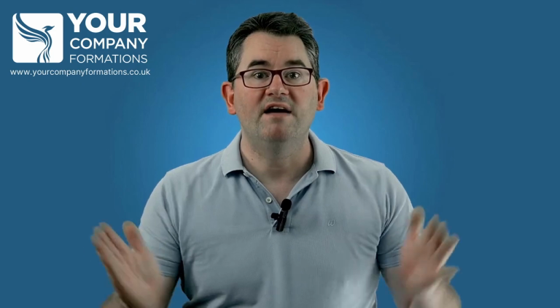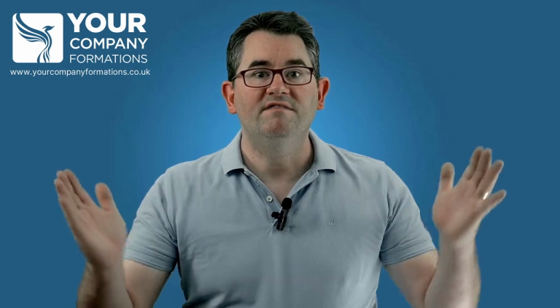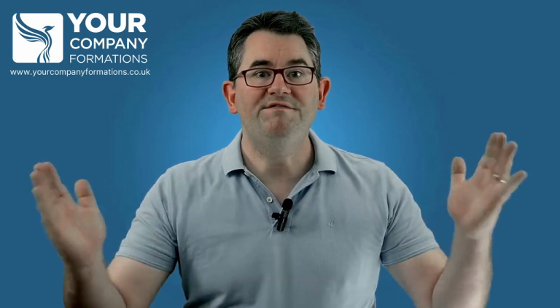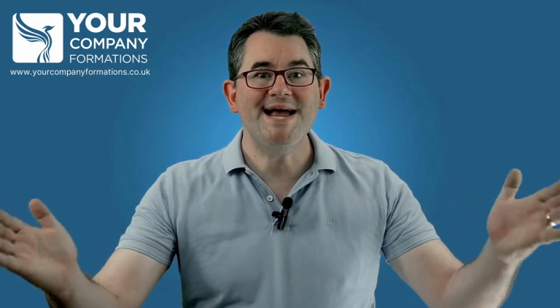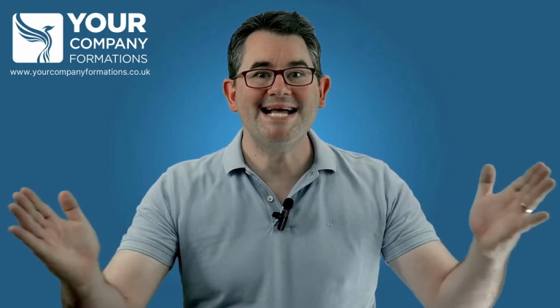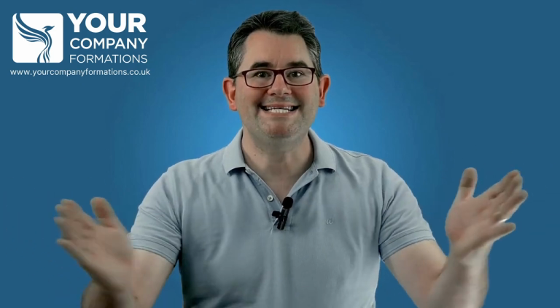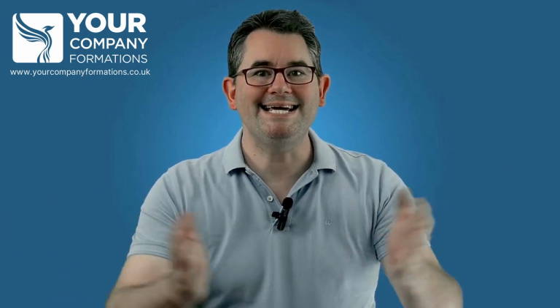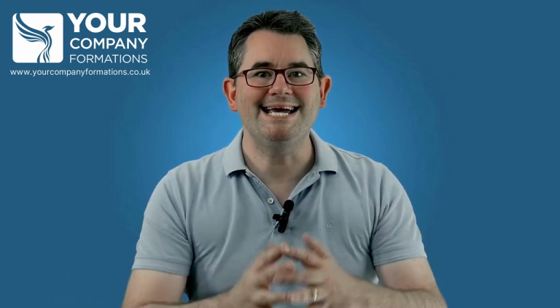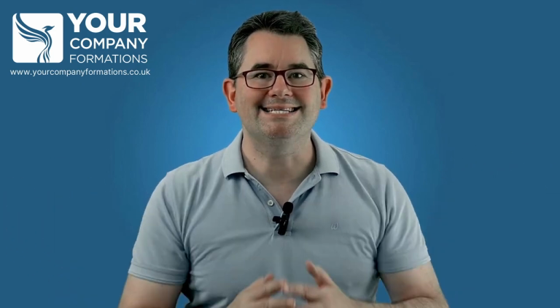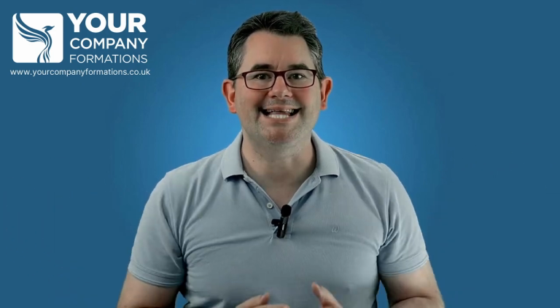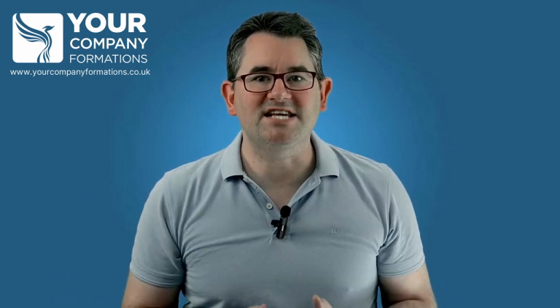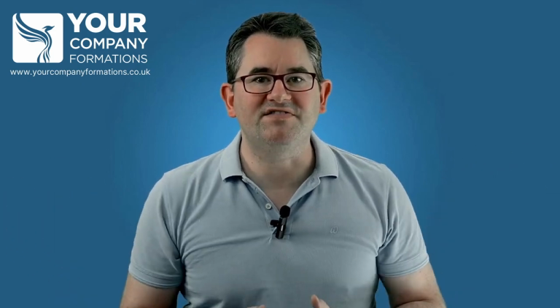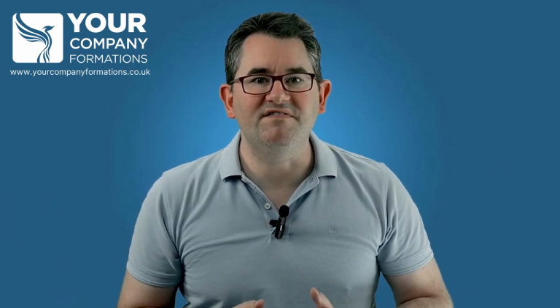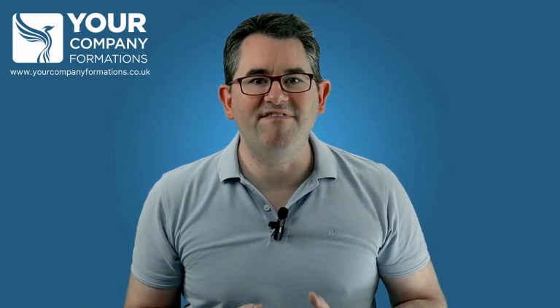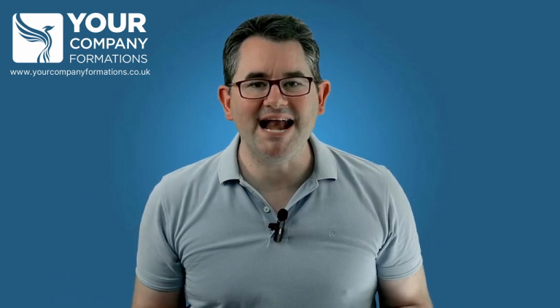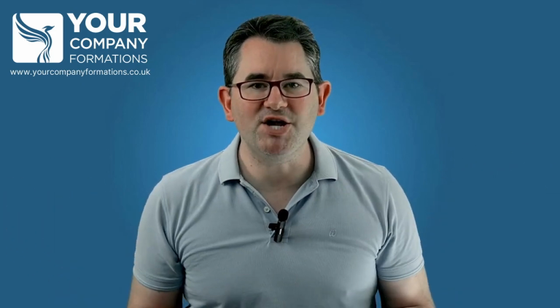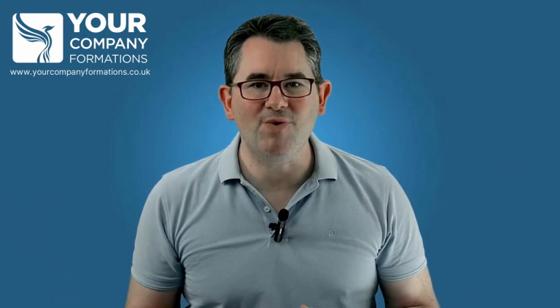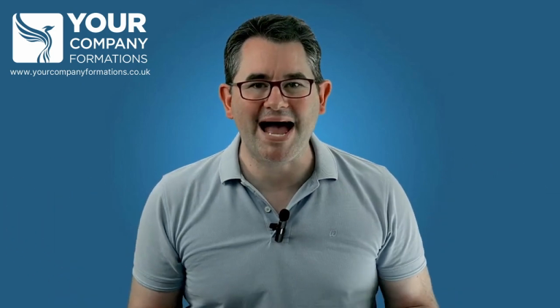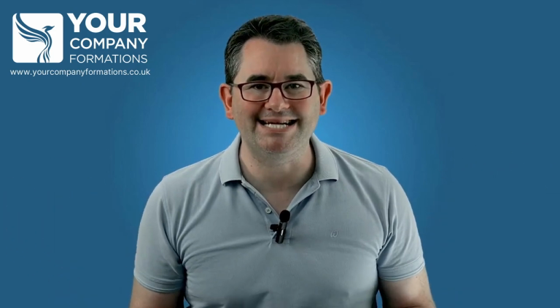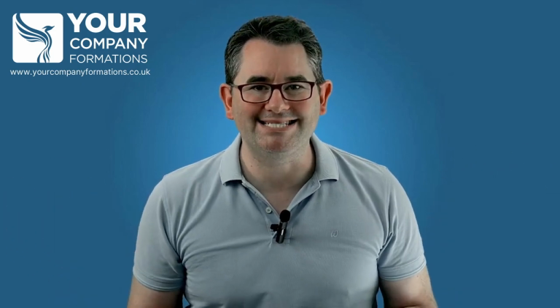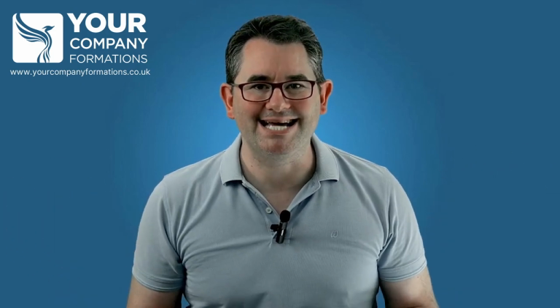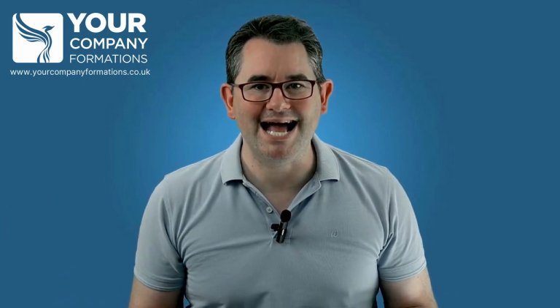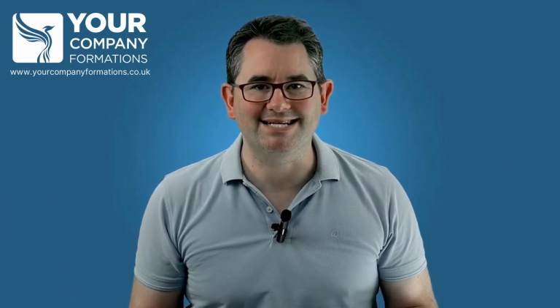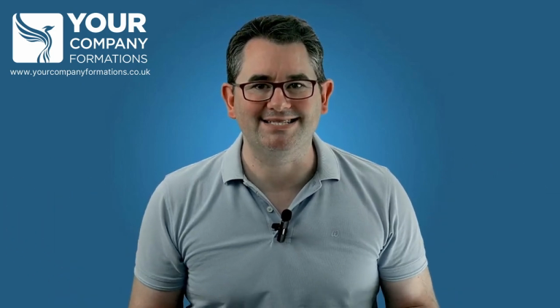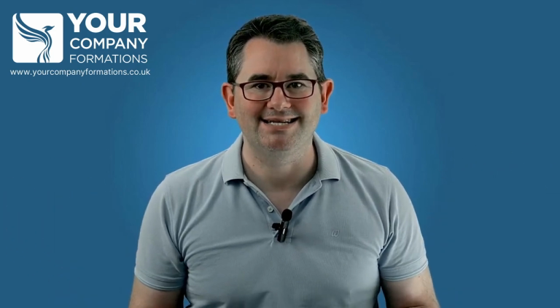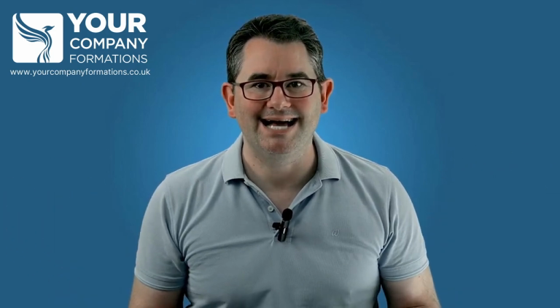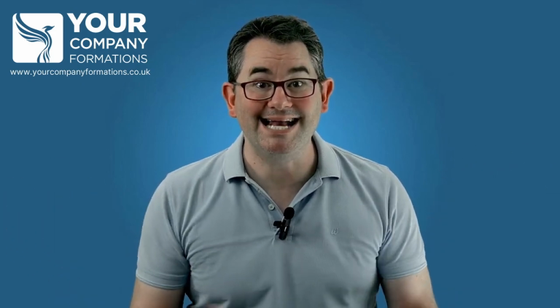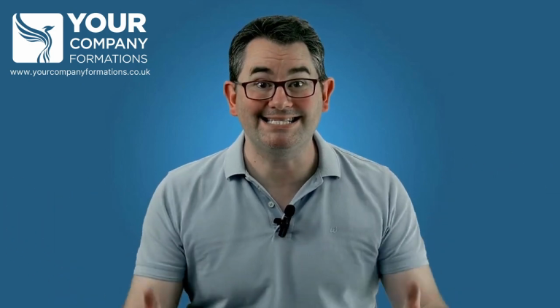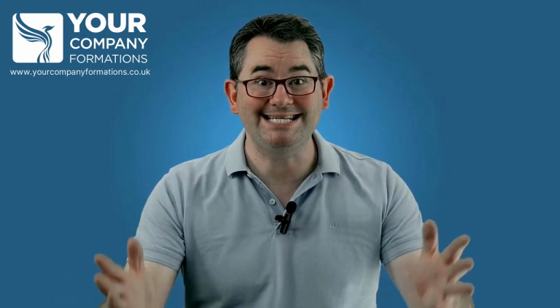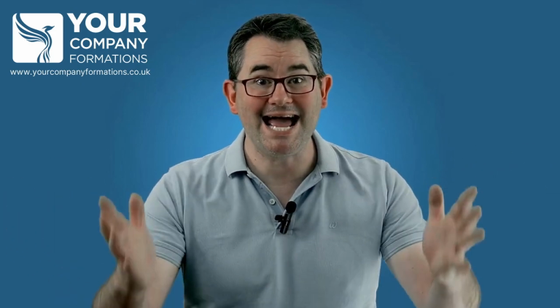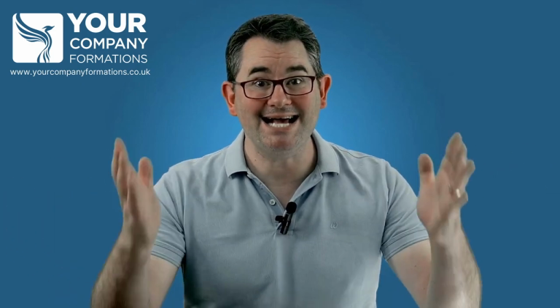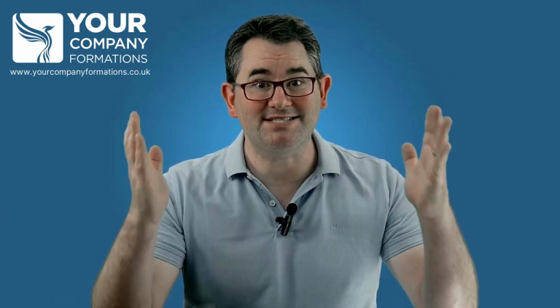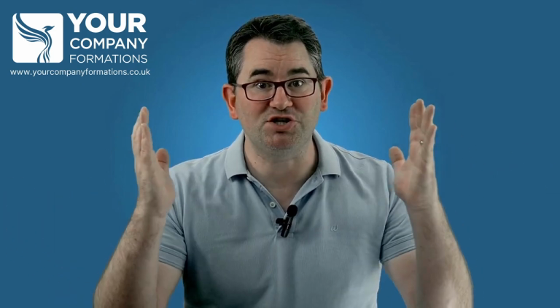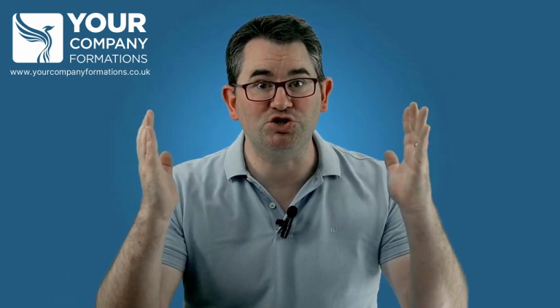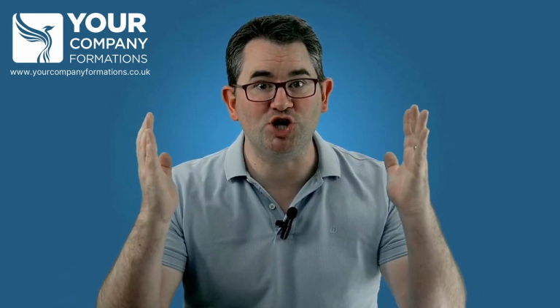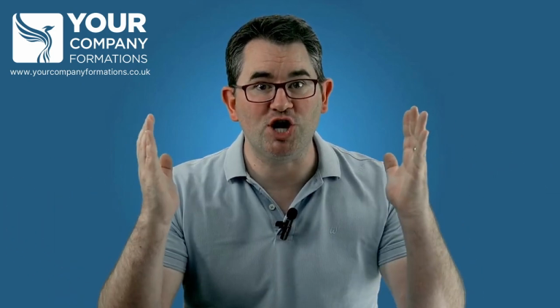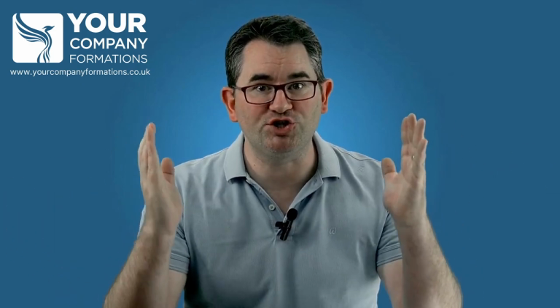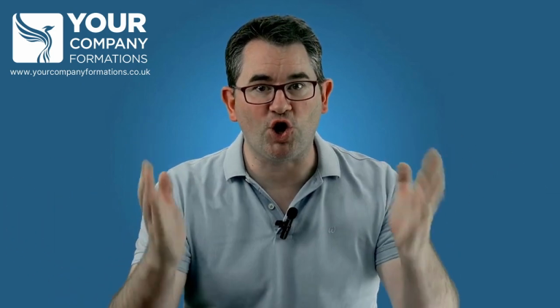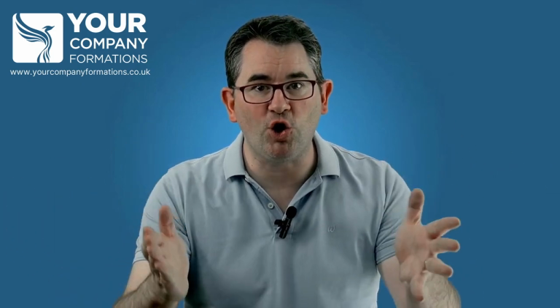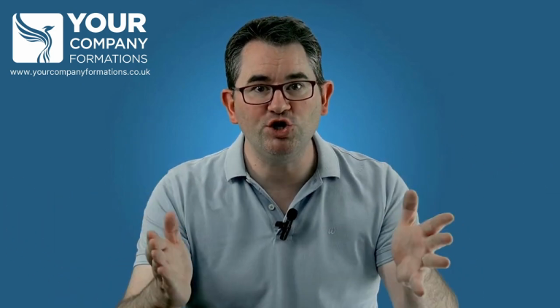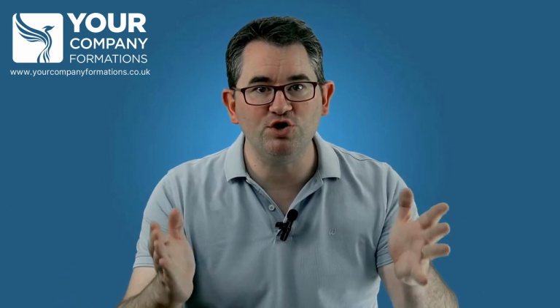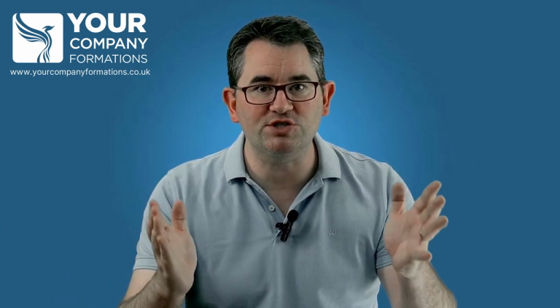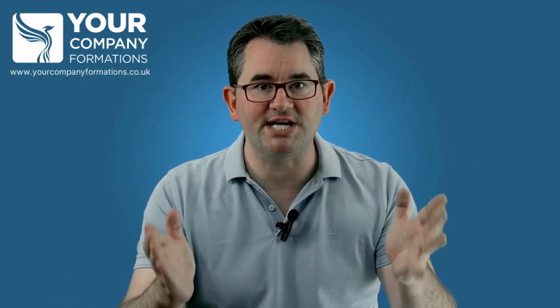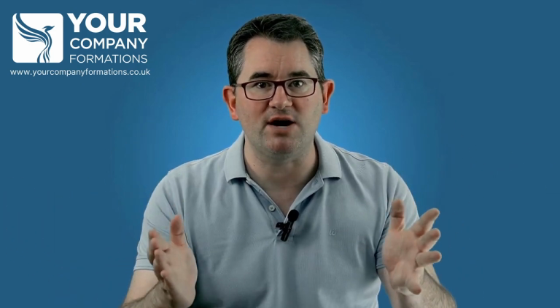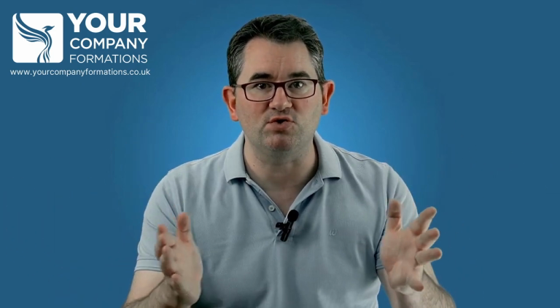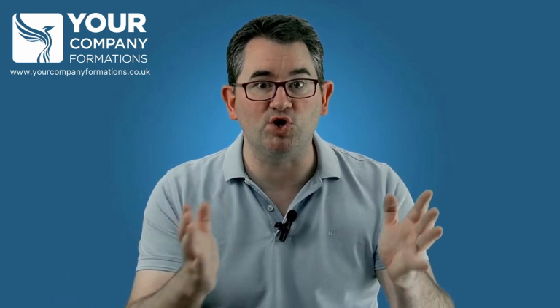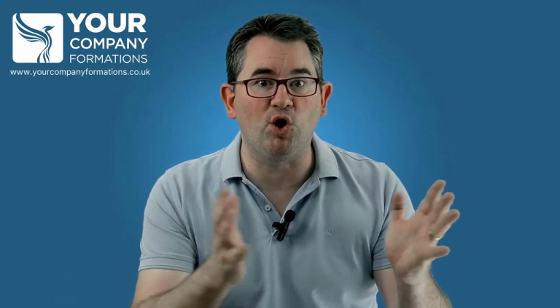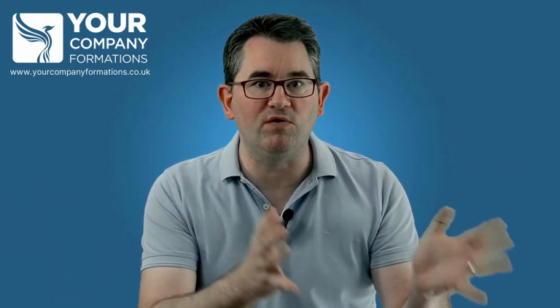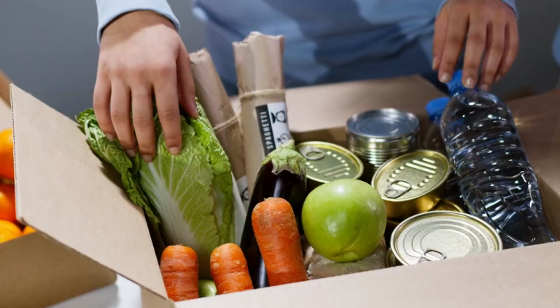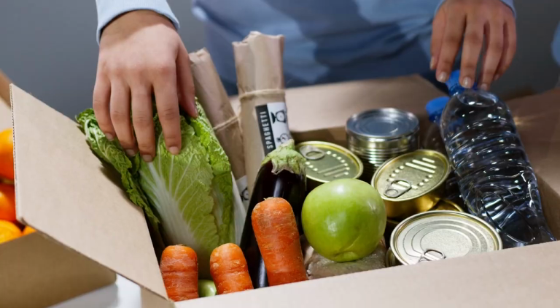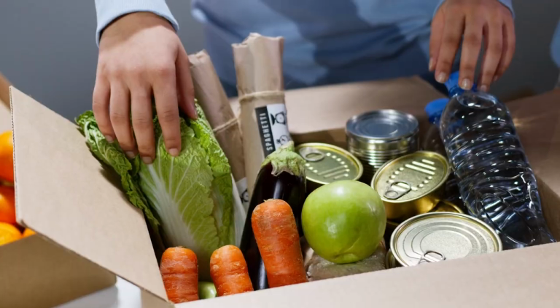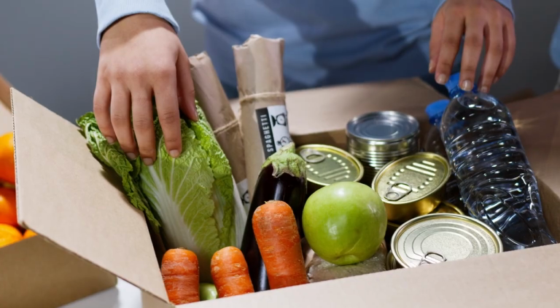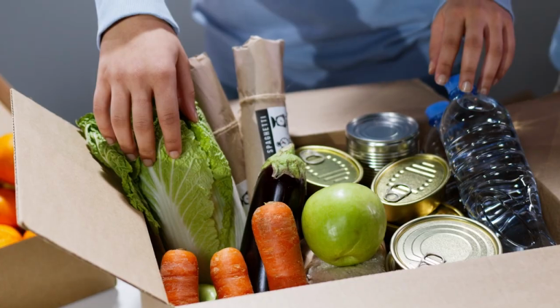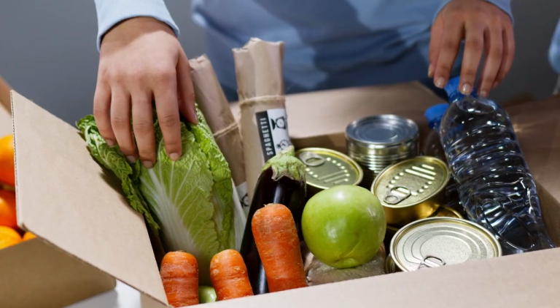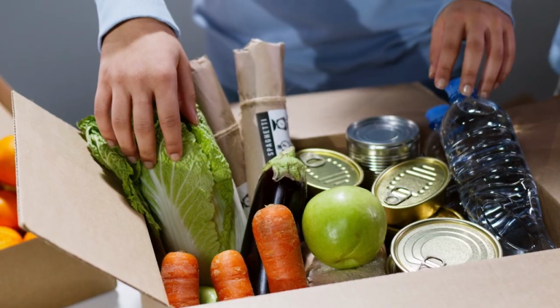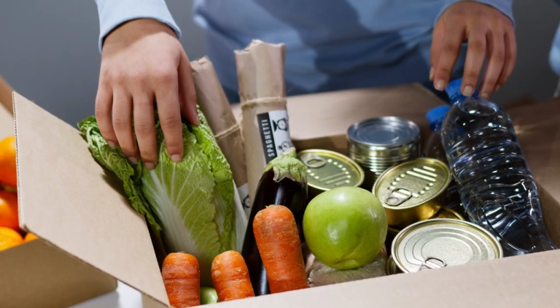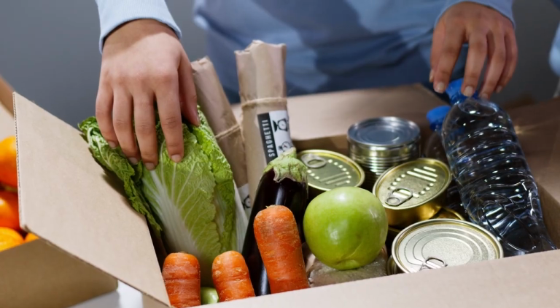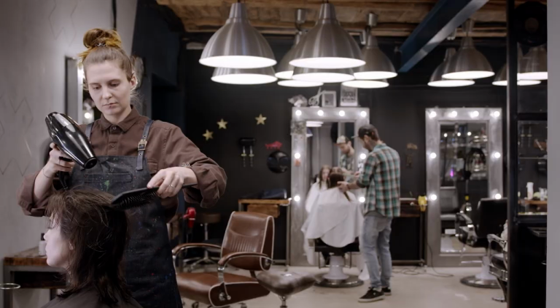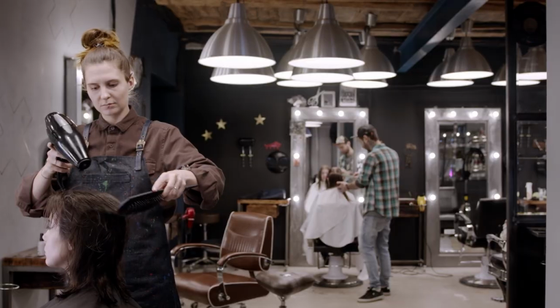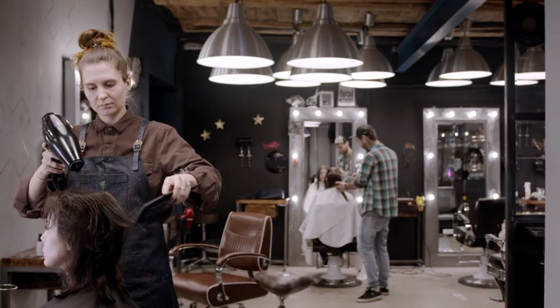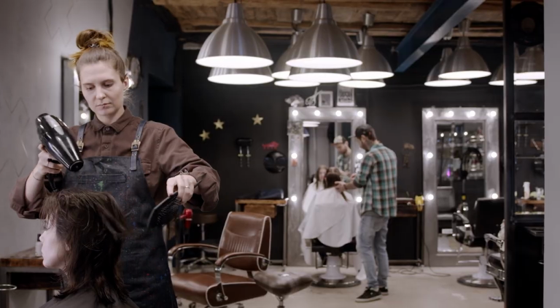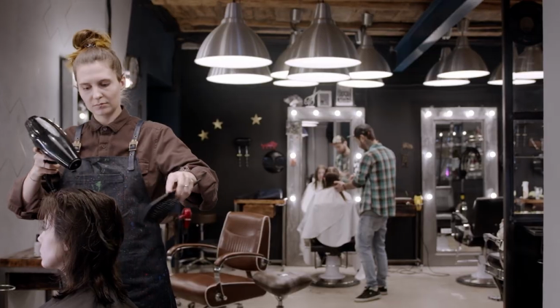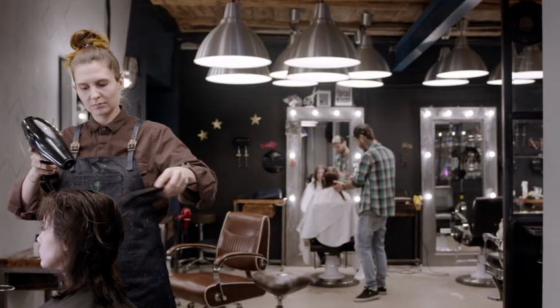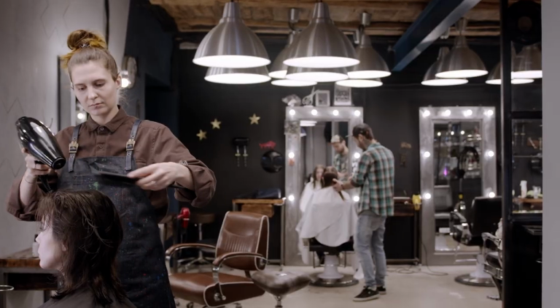VAT stands for Value Added Tax, and it's the tax that you charge on your sales of goods or services in the UK.